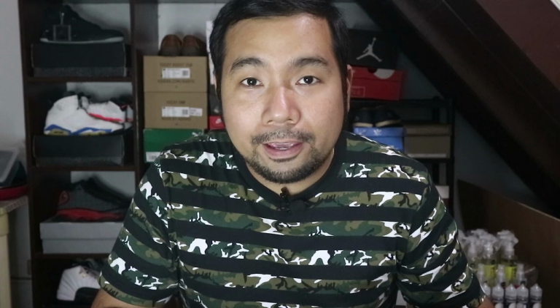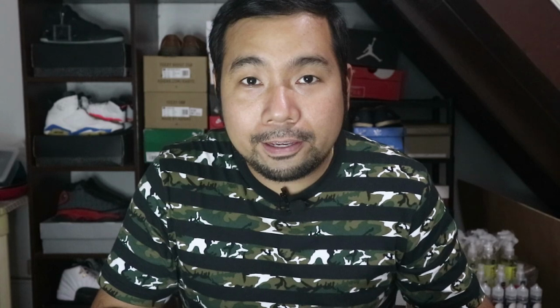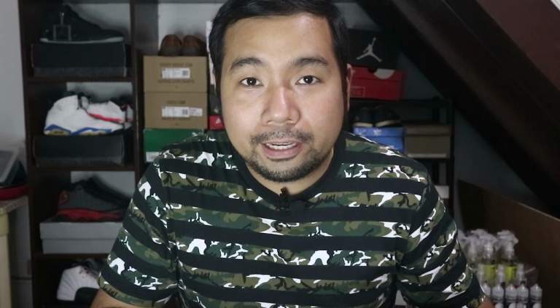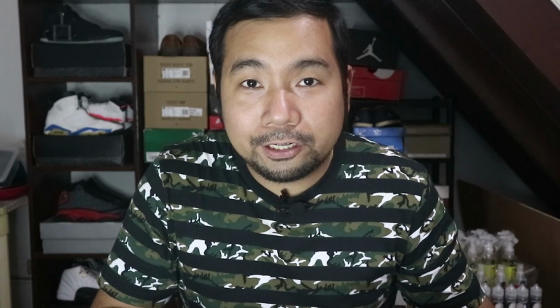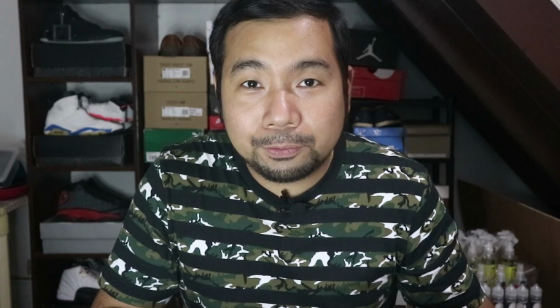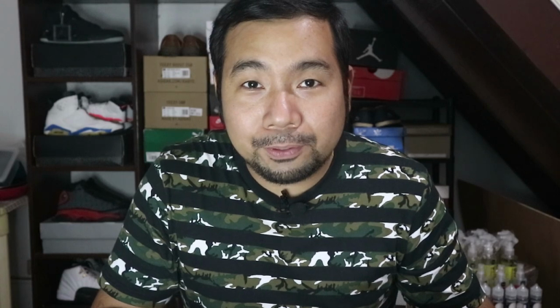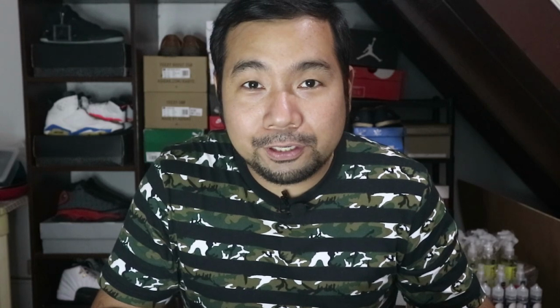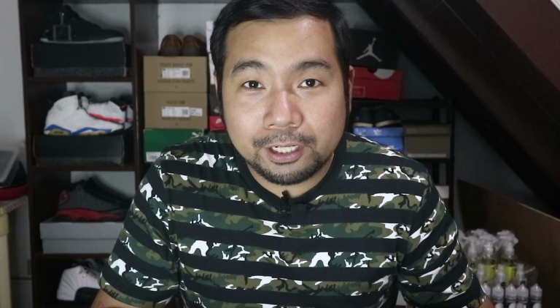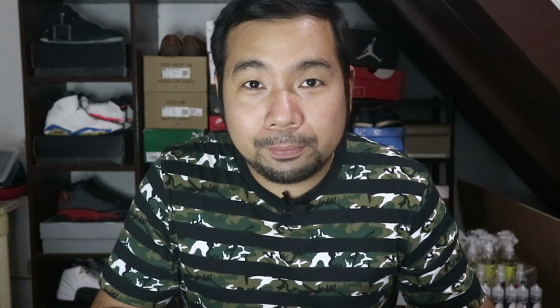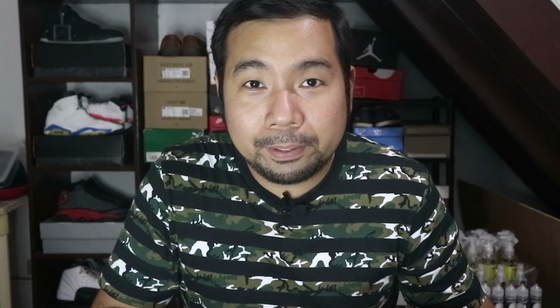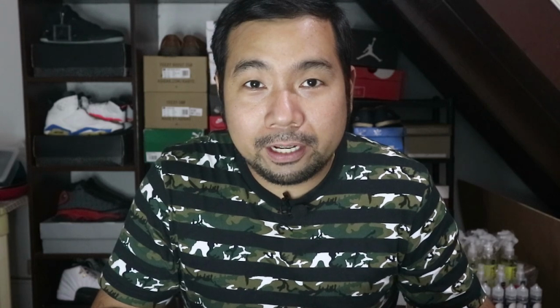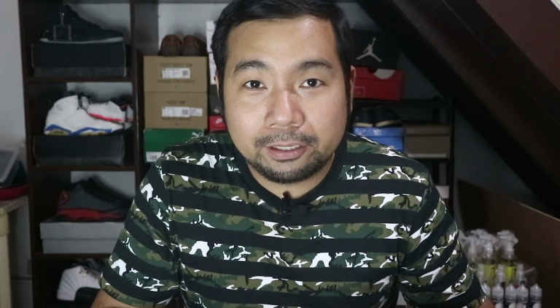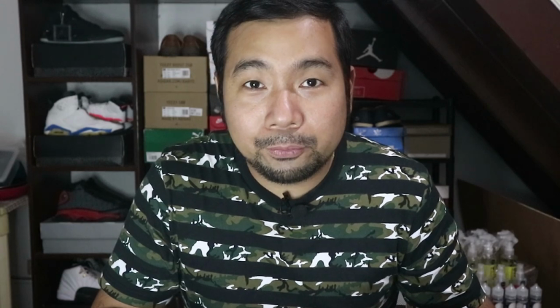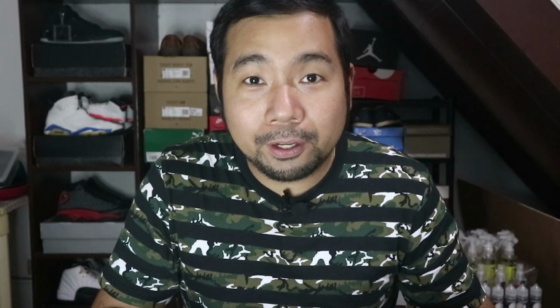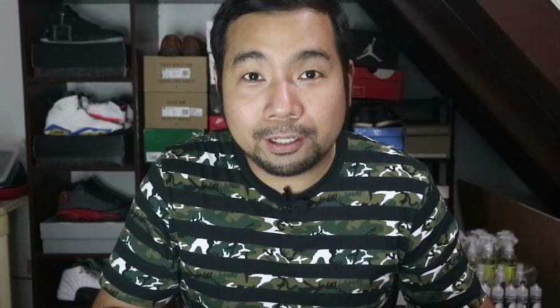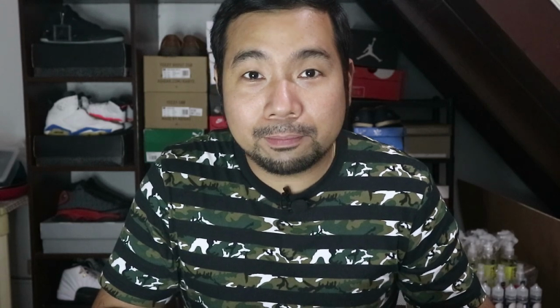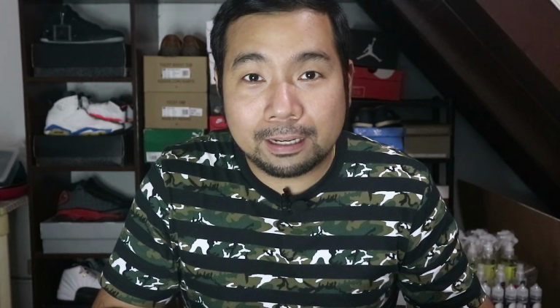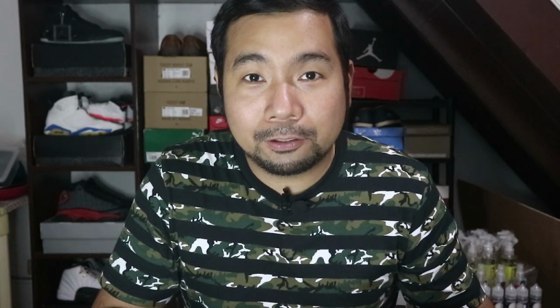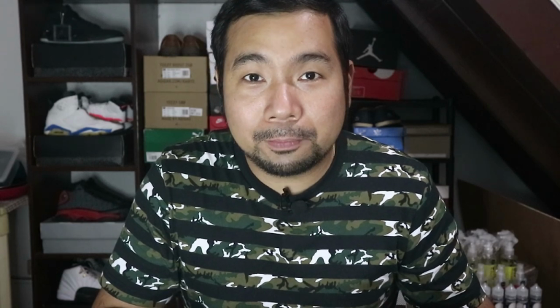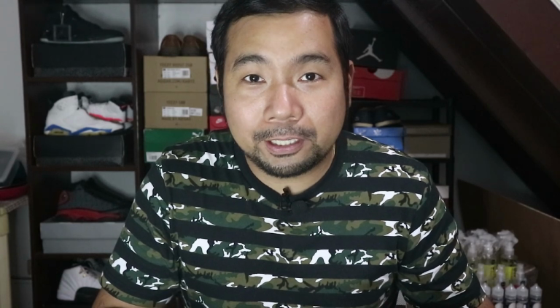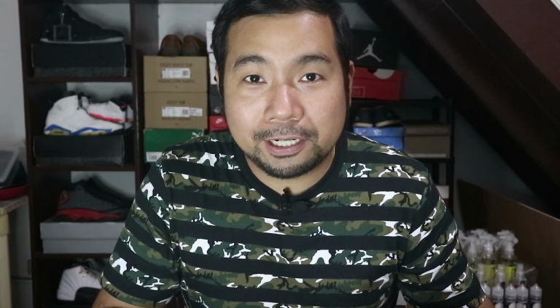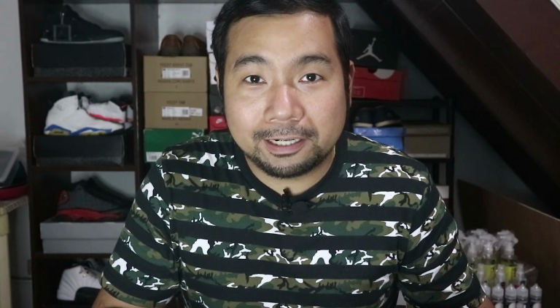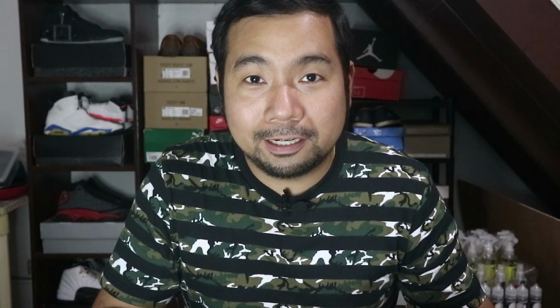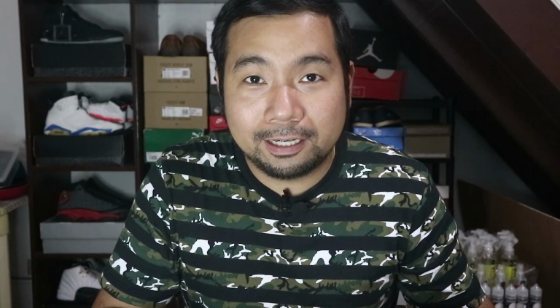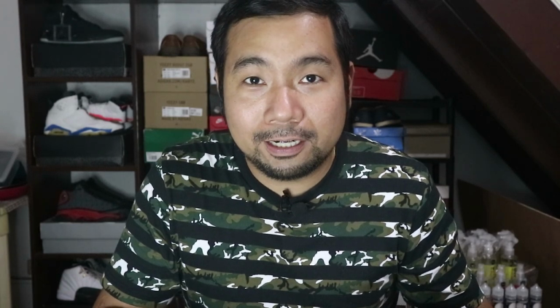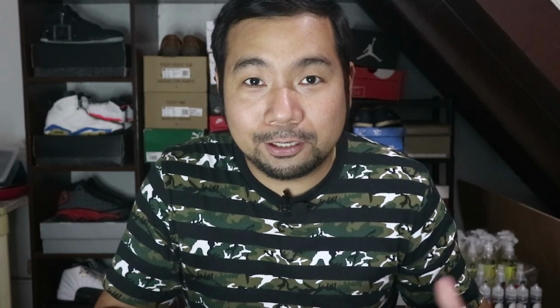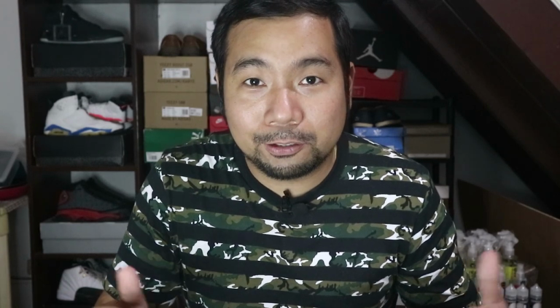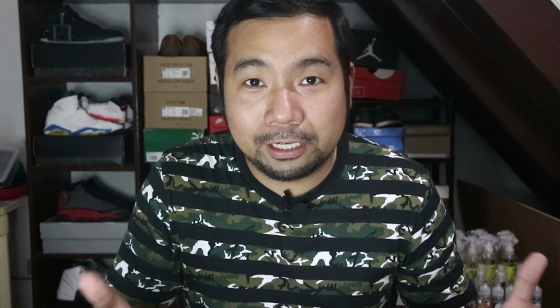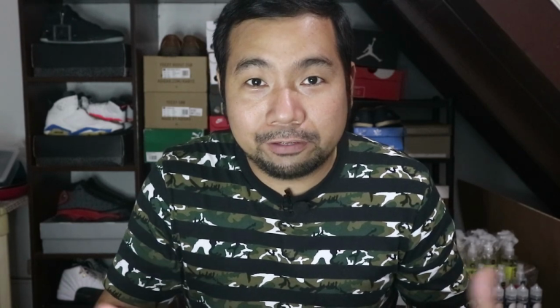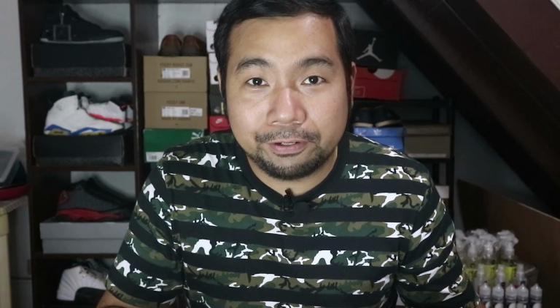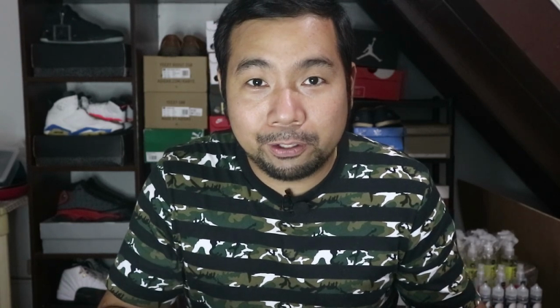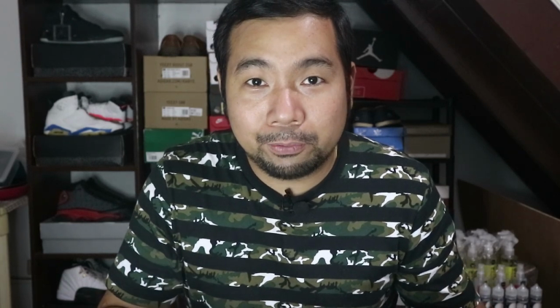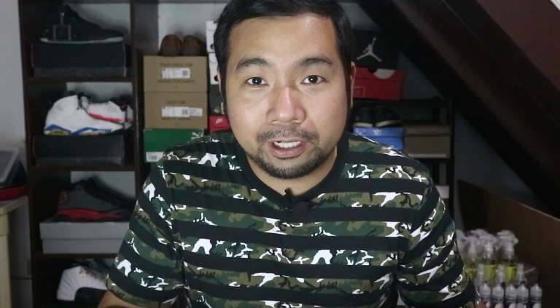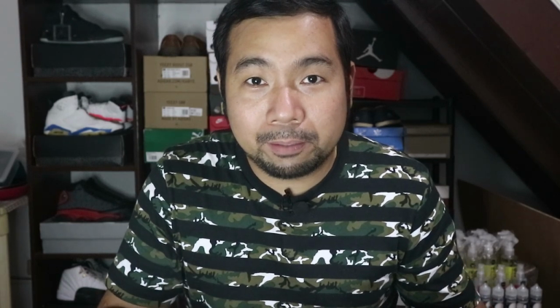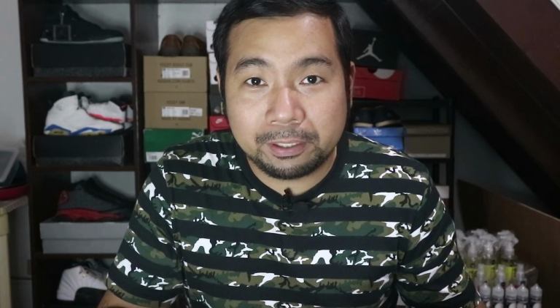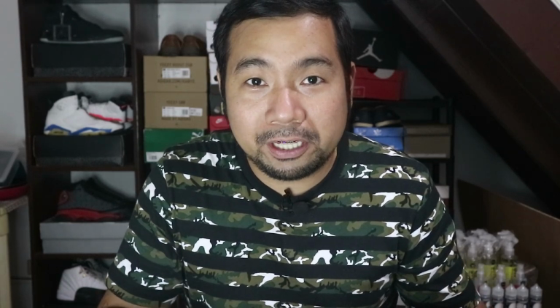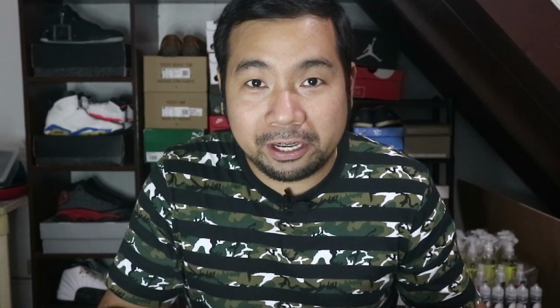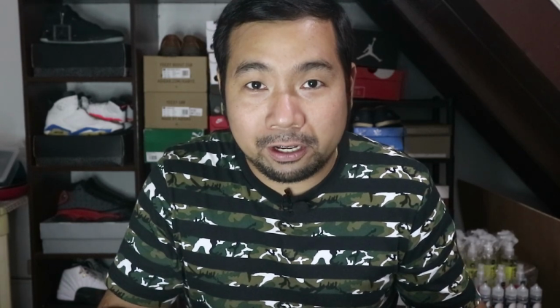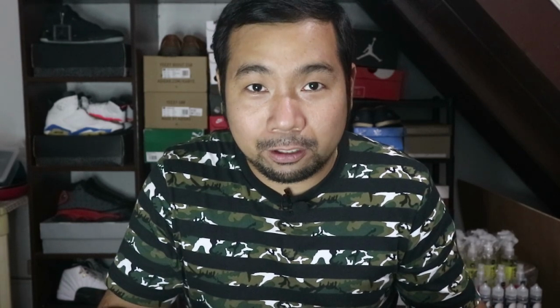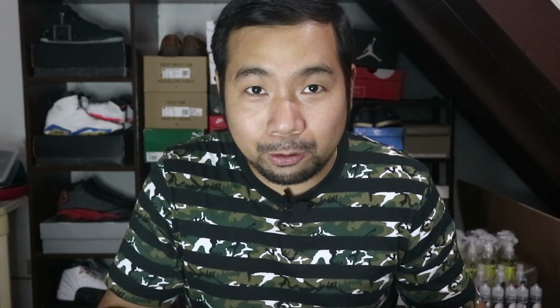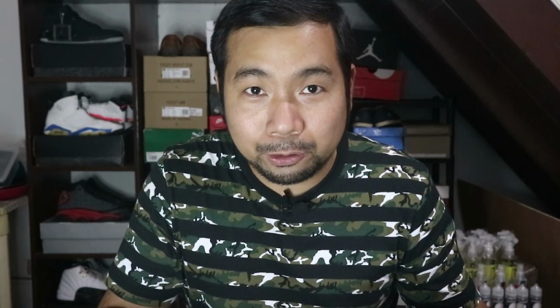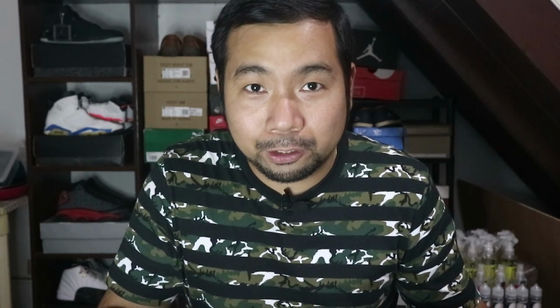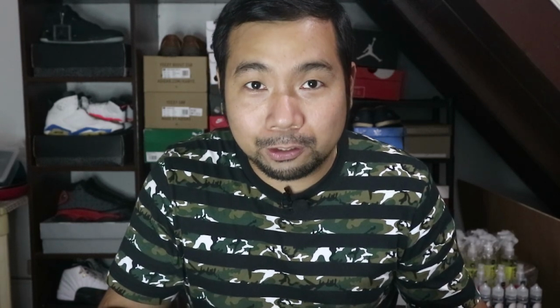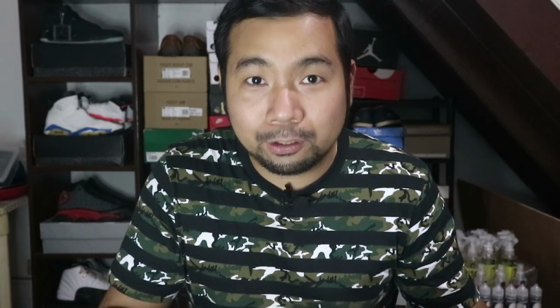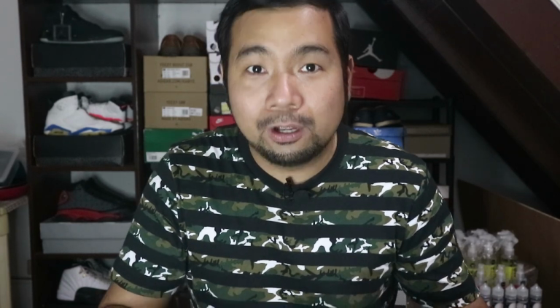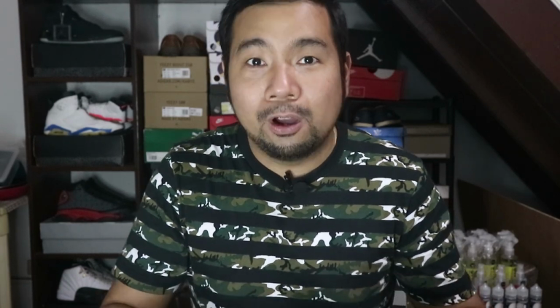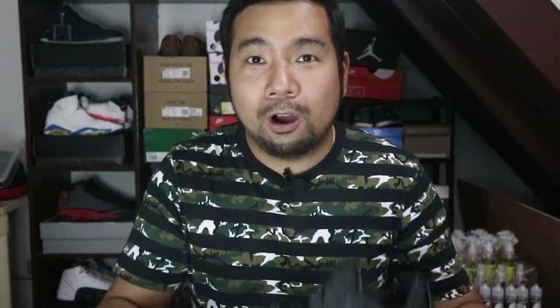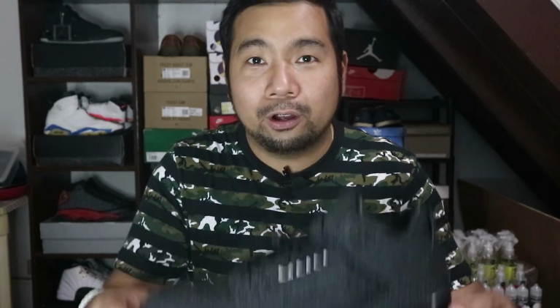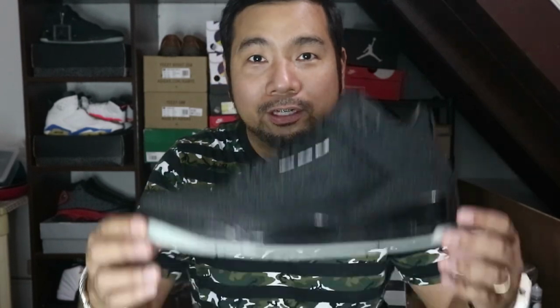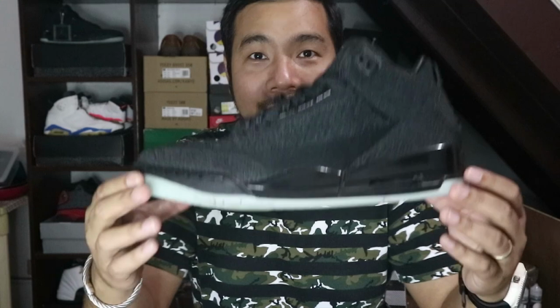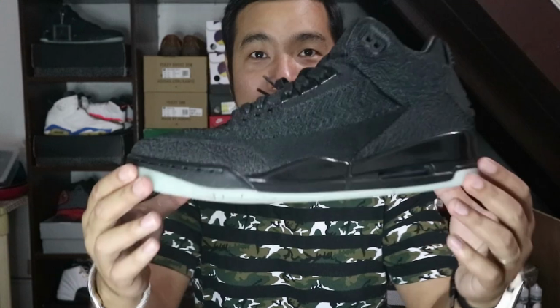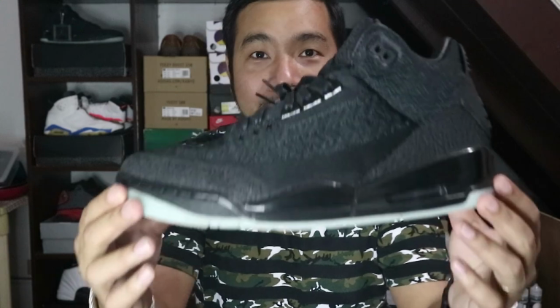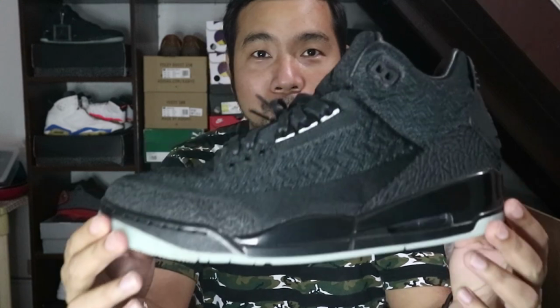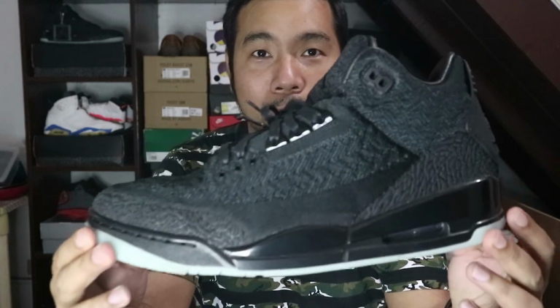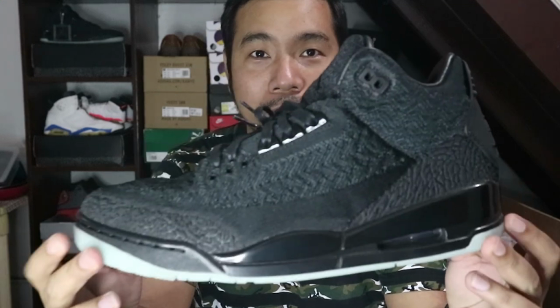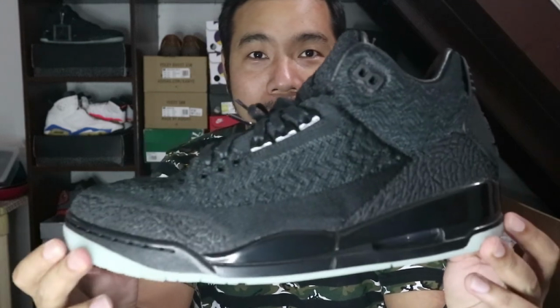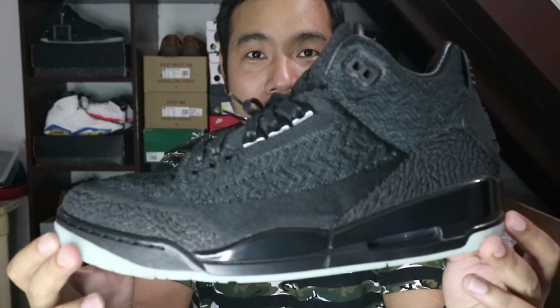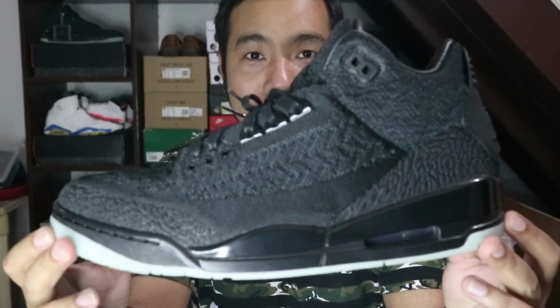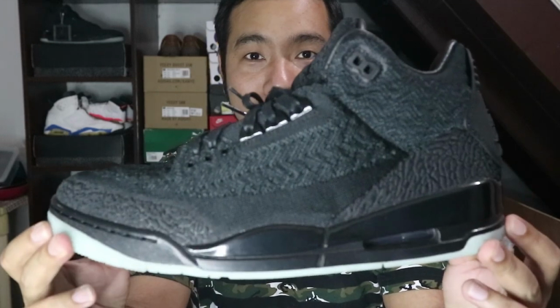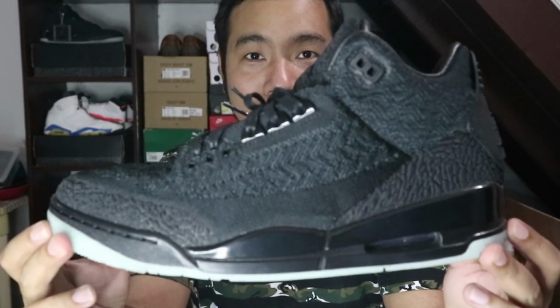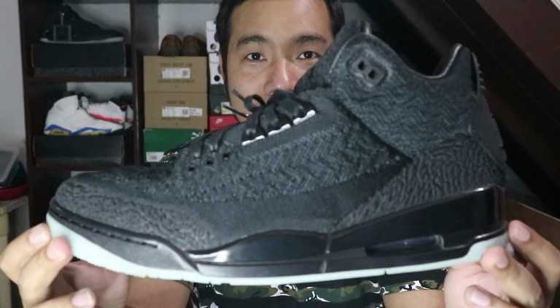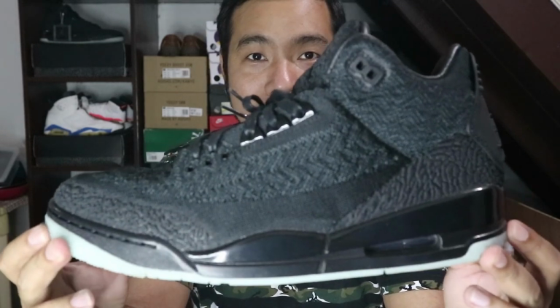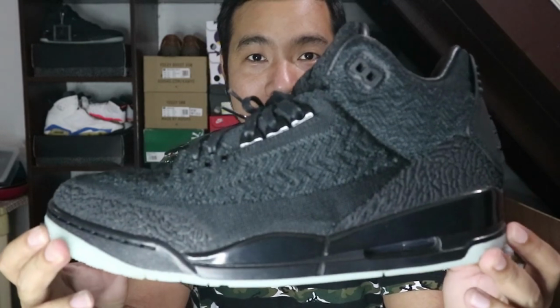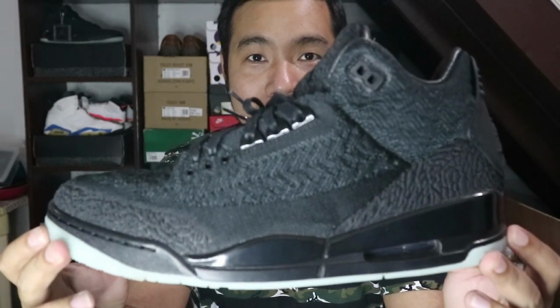Hey guys, it's me Jello Pineda and welcome back to my channel. In today's video, we're going to be taking a closer look at the Air Jordan 3 Flyknit.